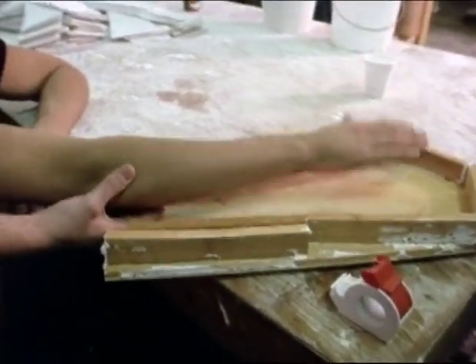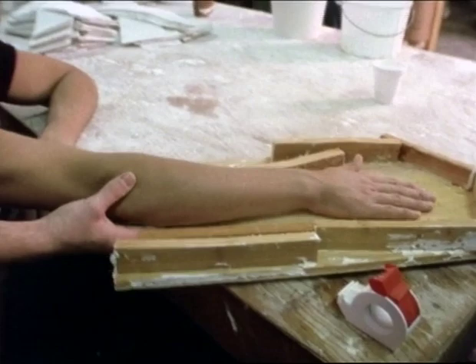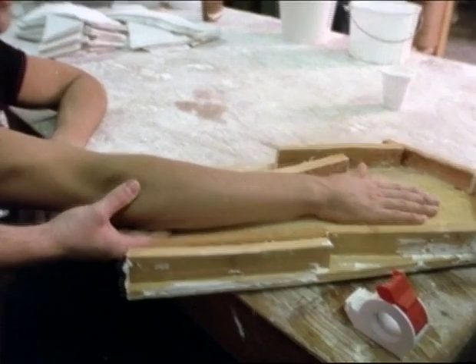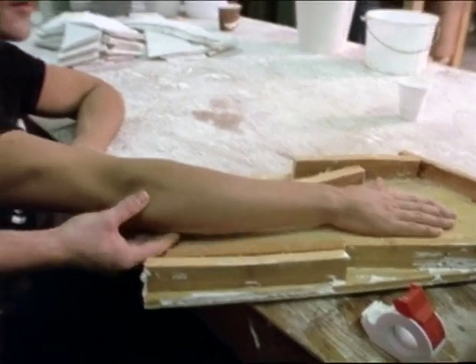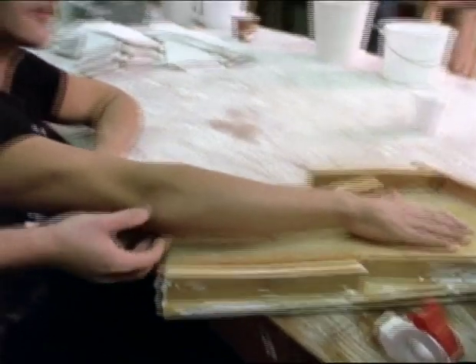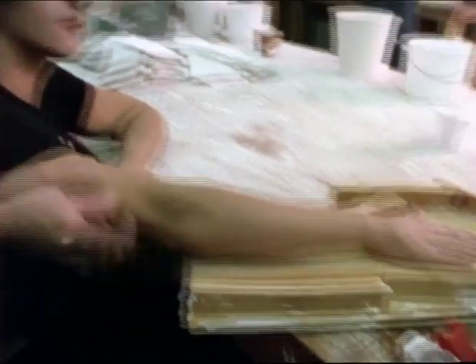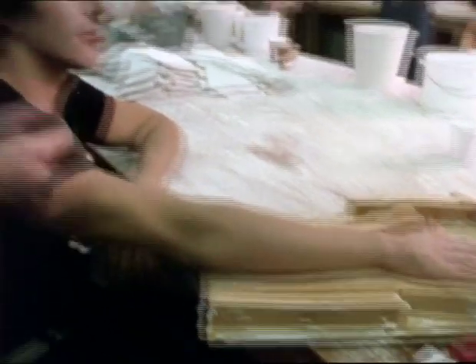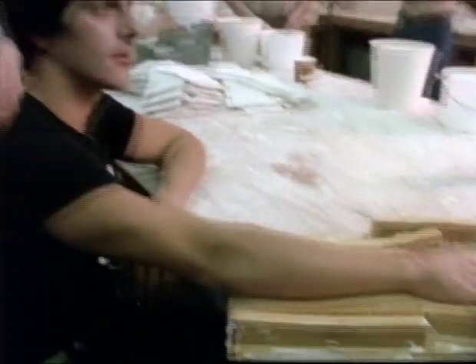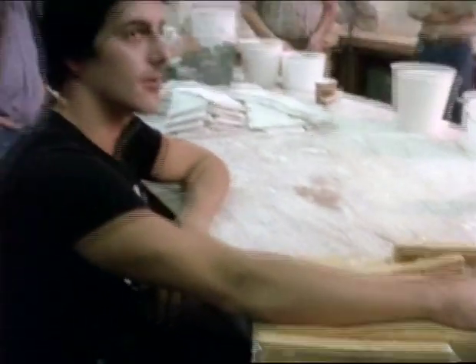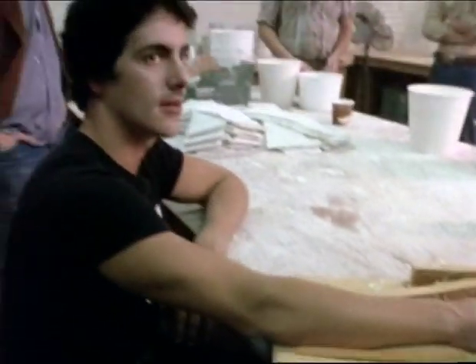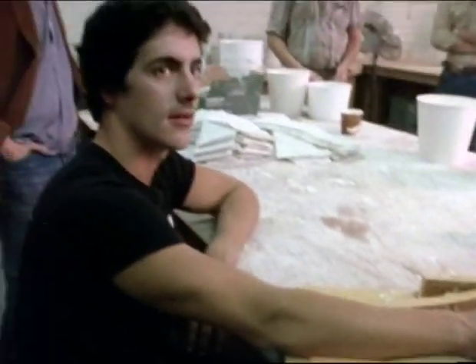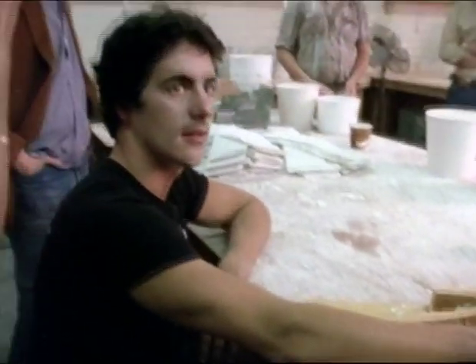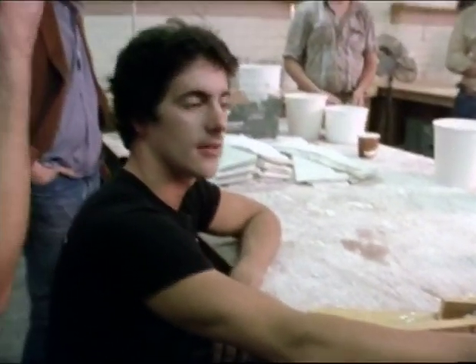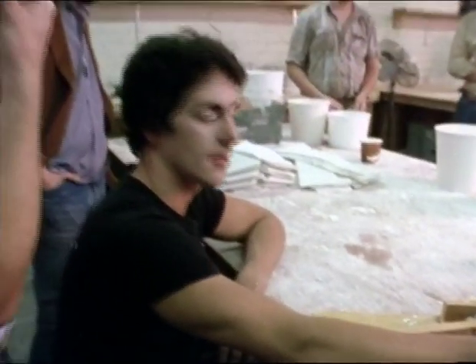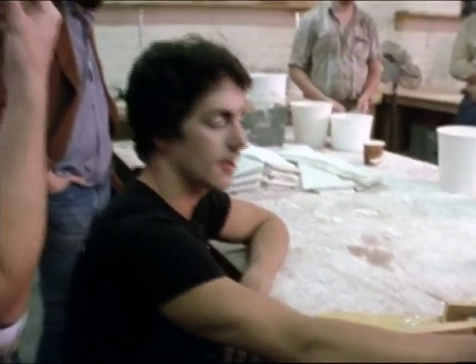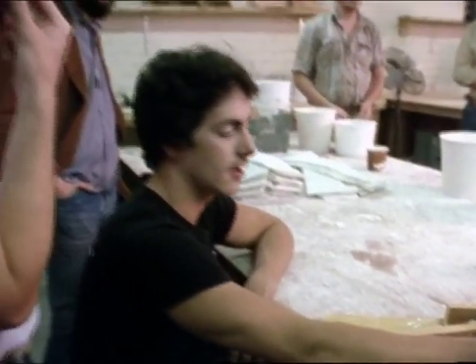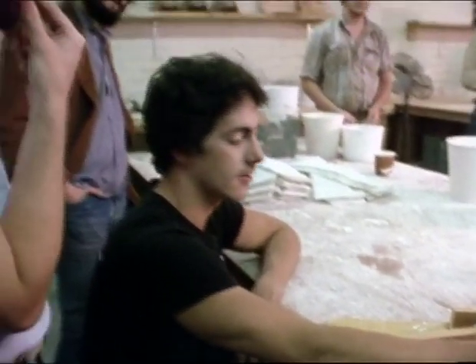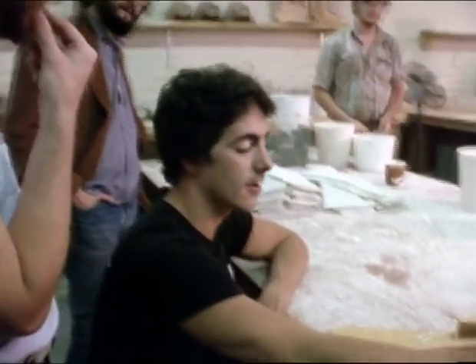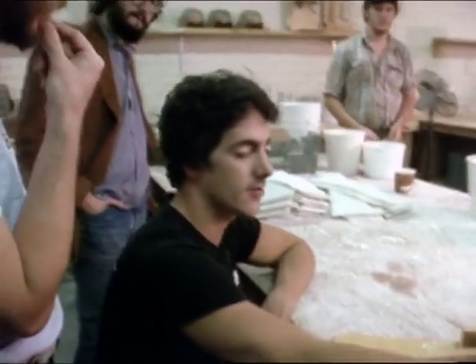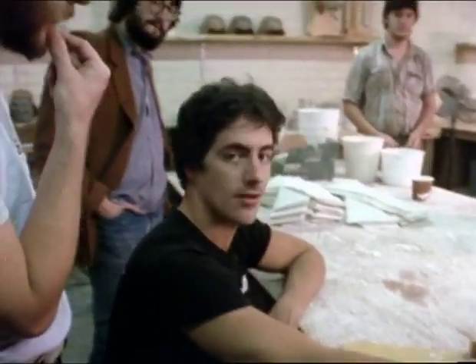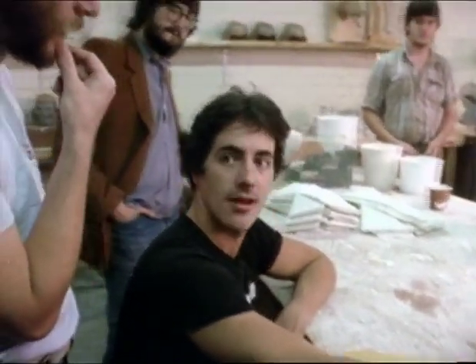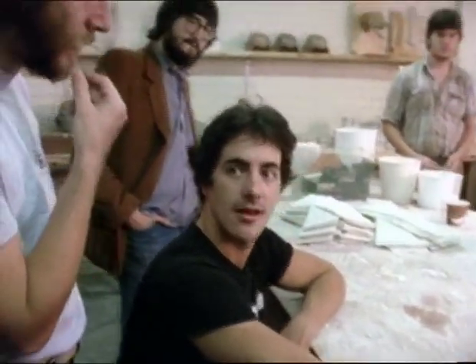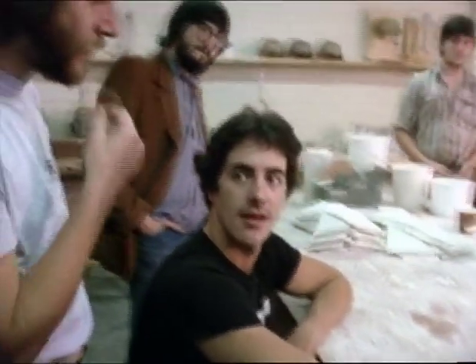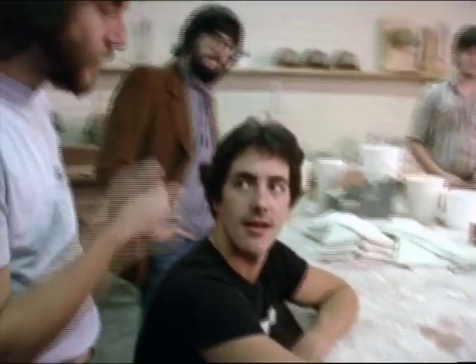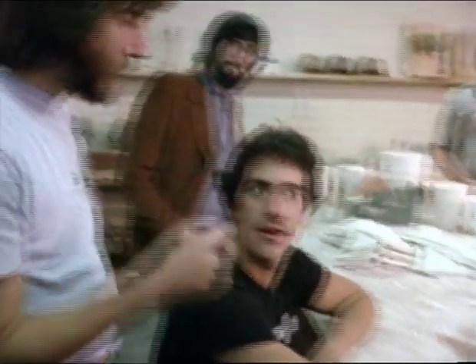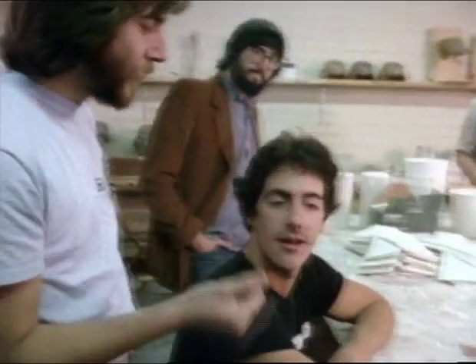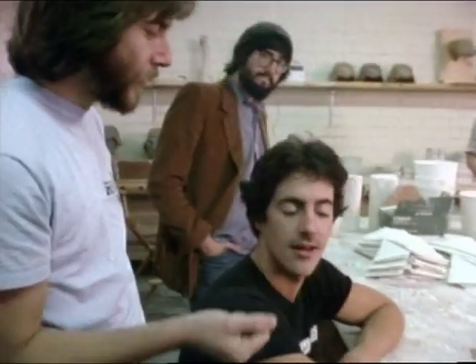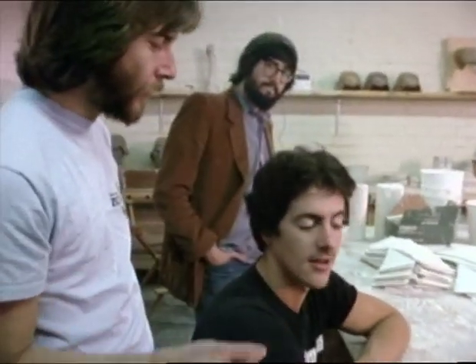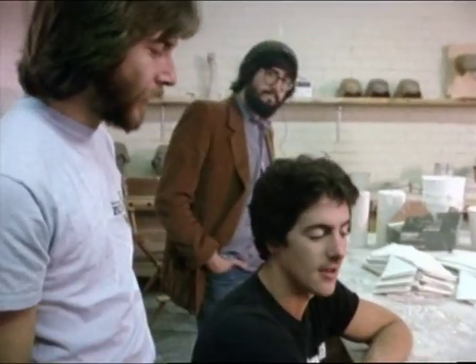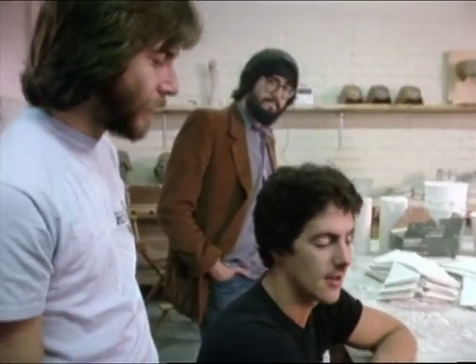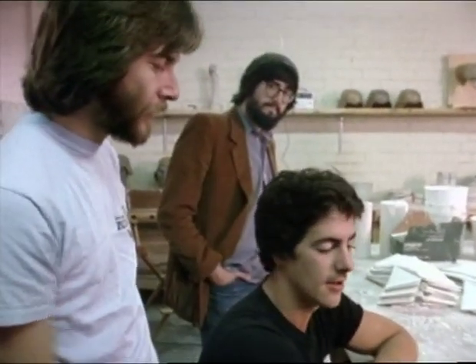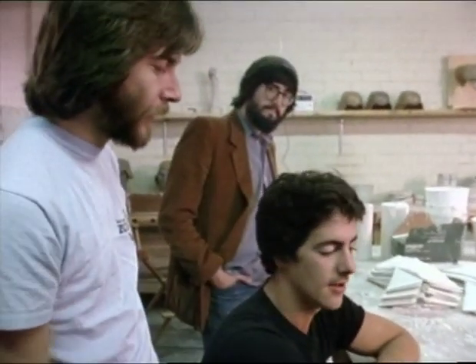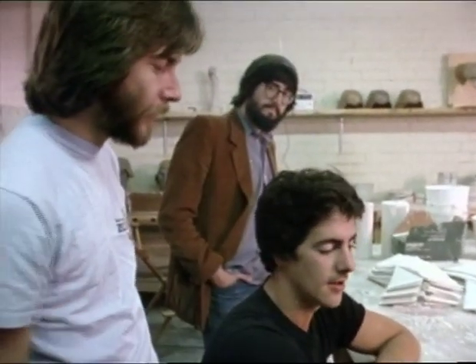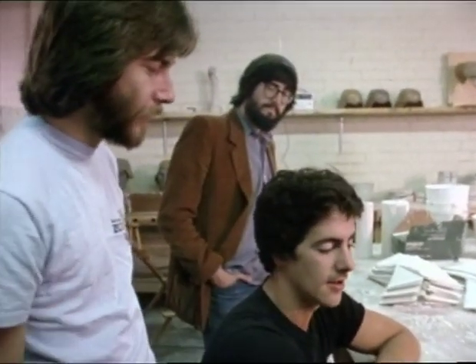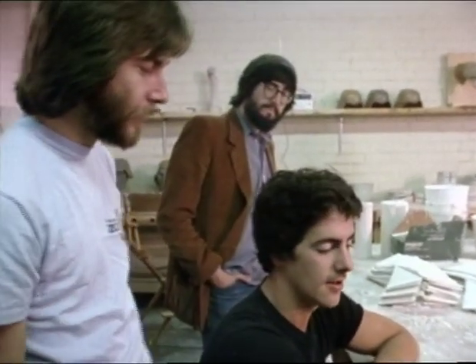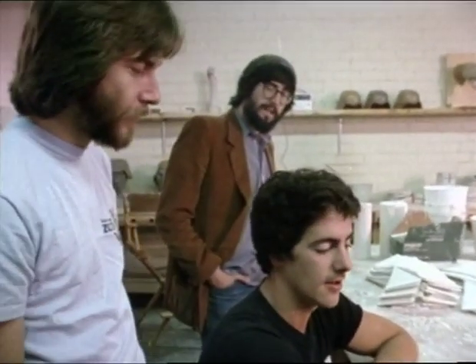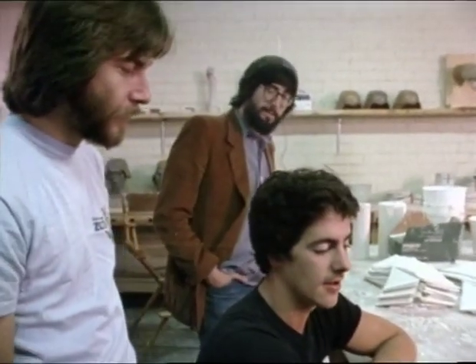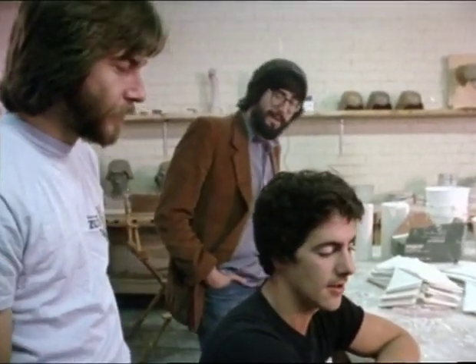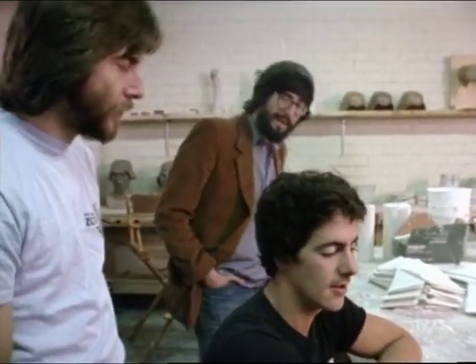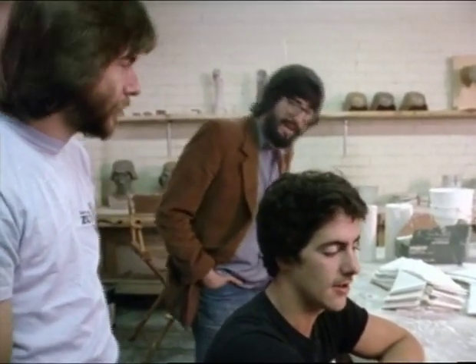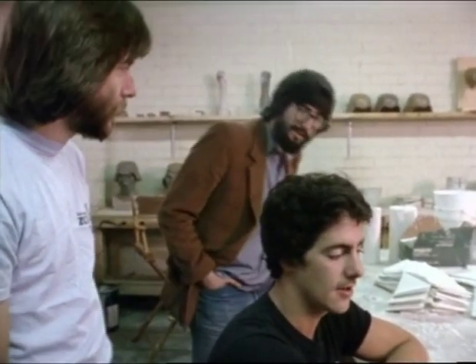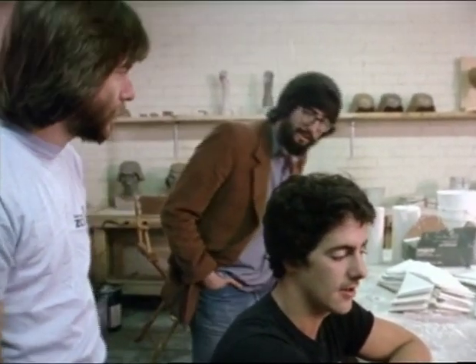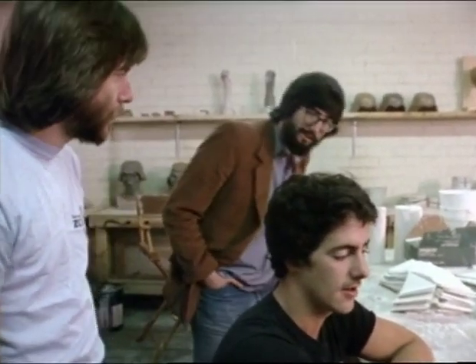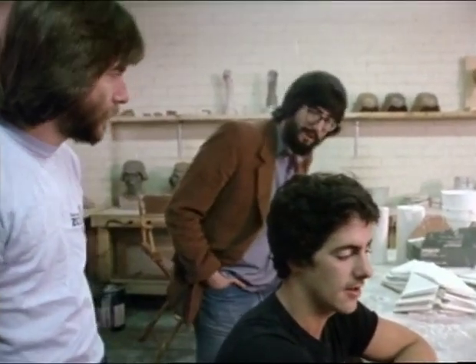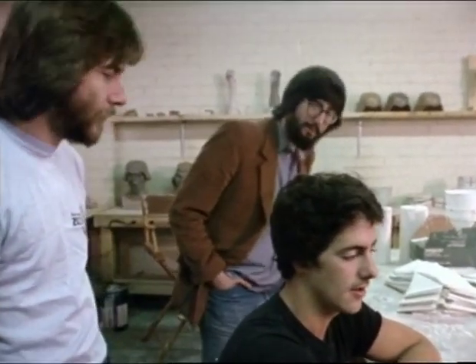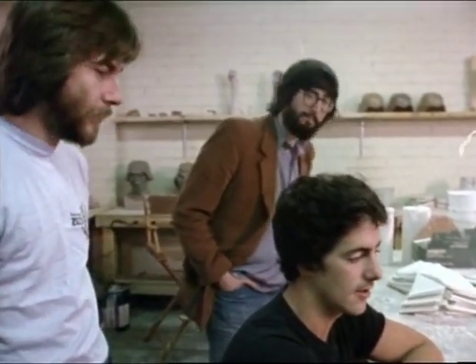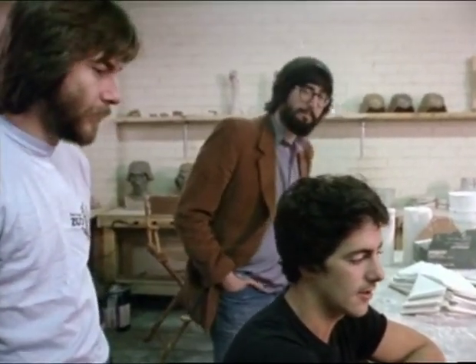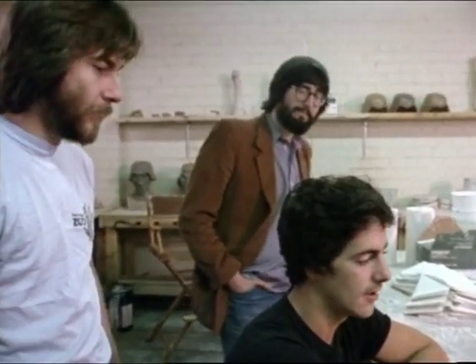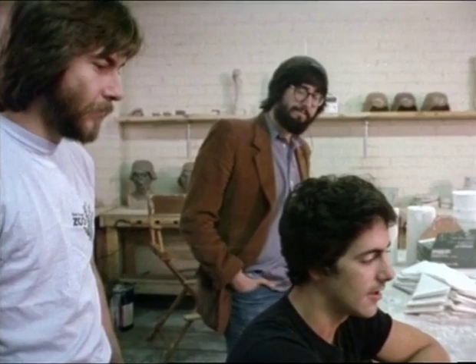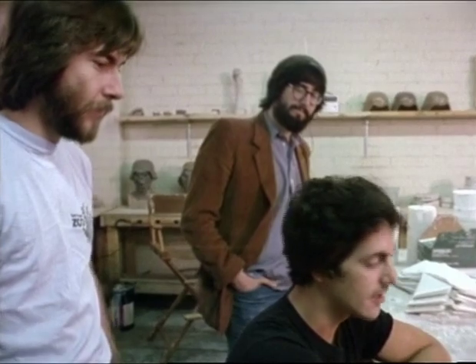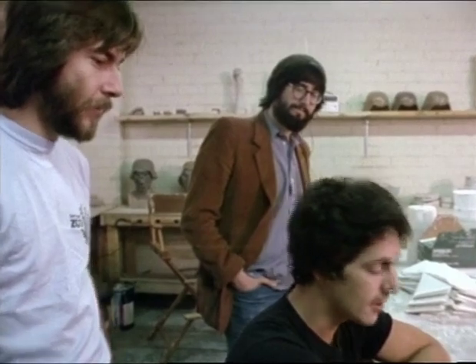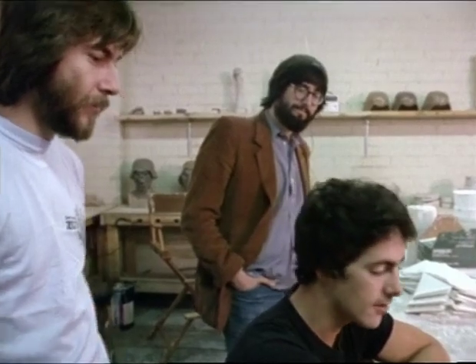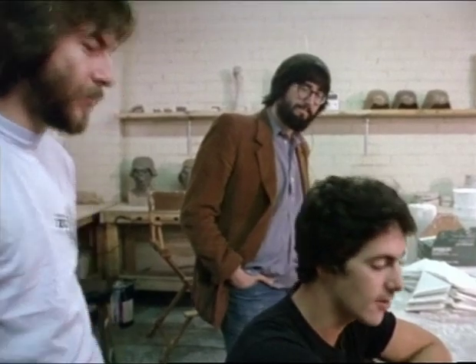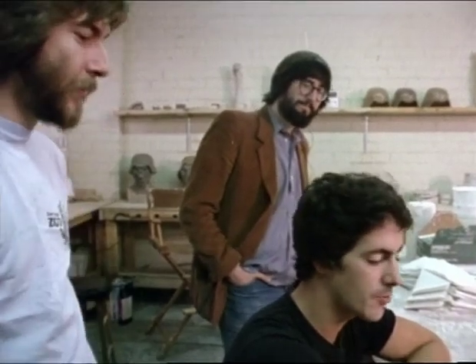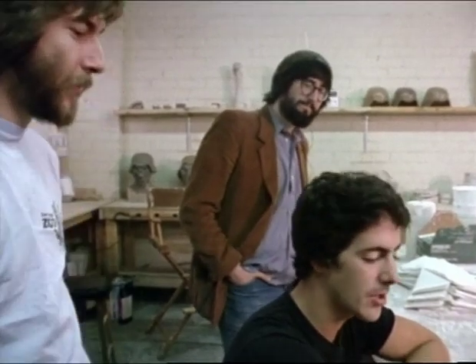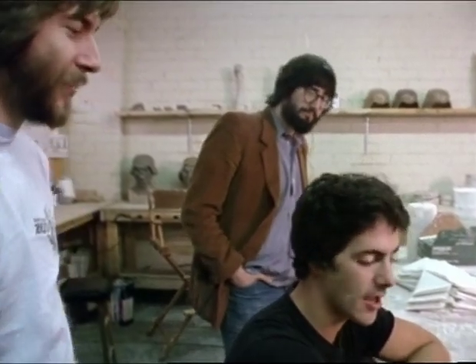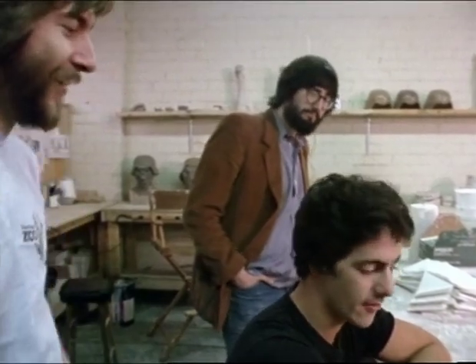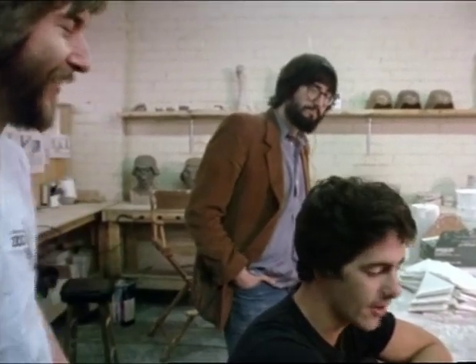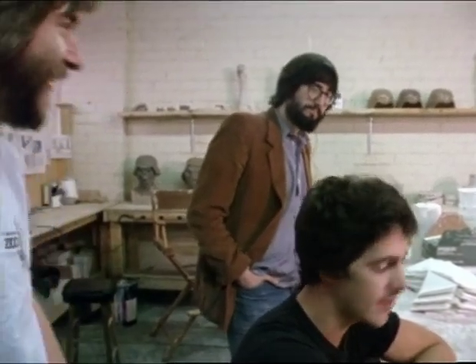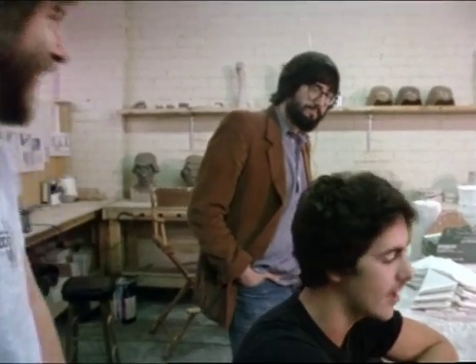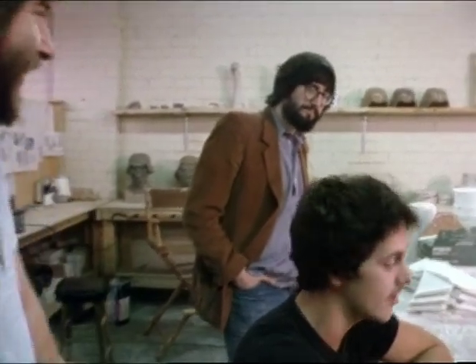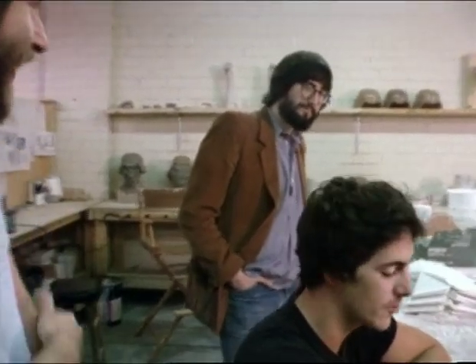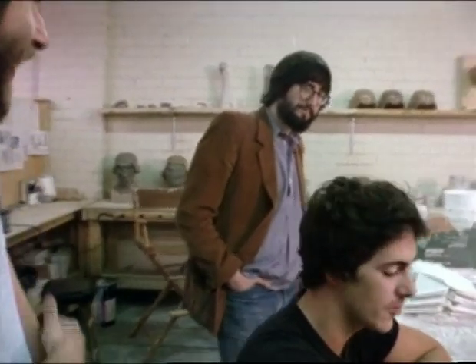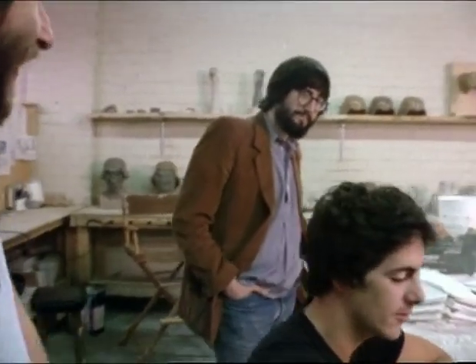You ever have your teeth cast? Yes. It's like being cast in a film. Yes, I've had that experience.